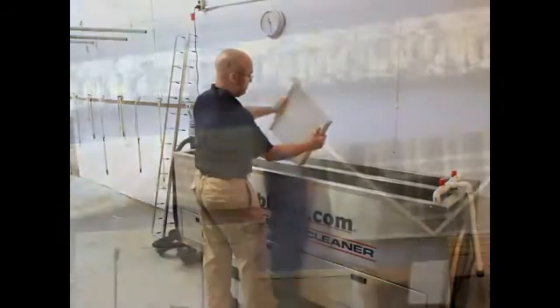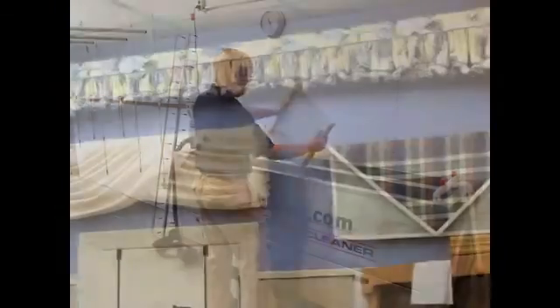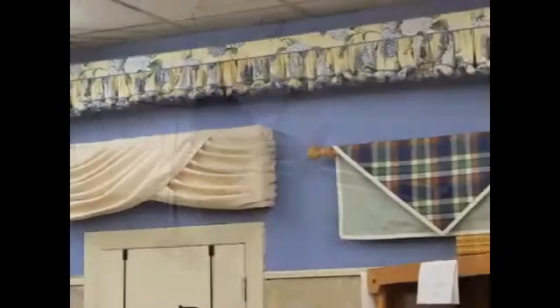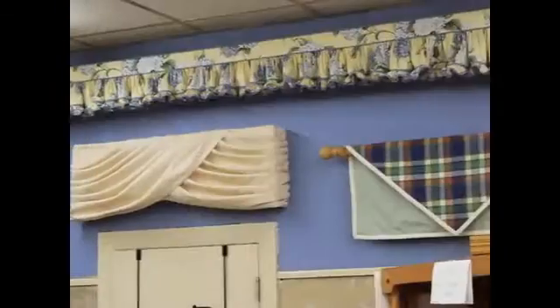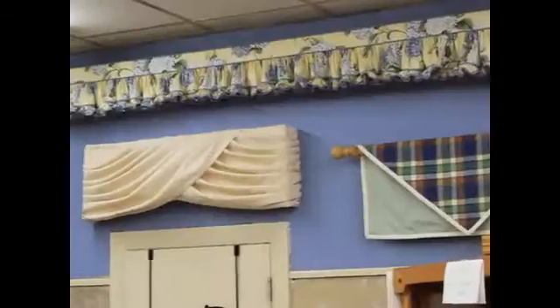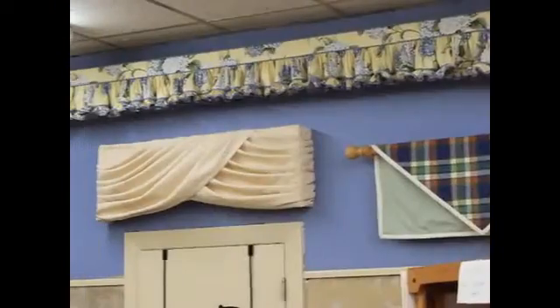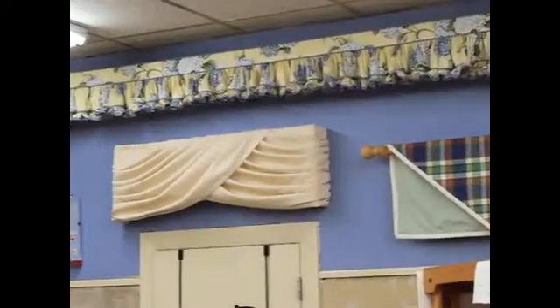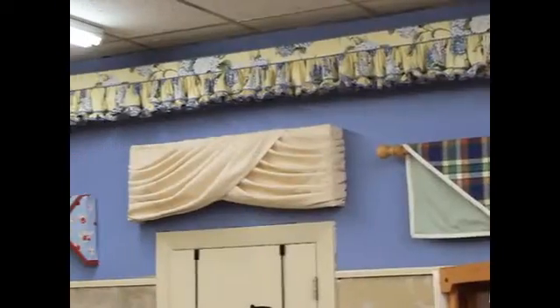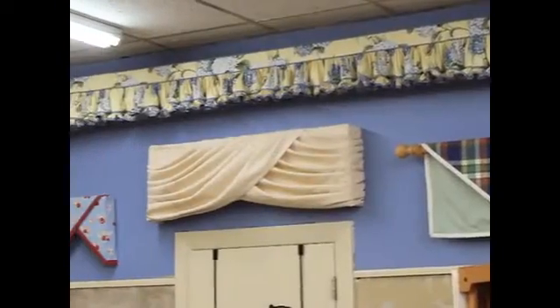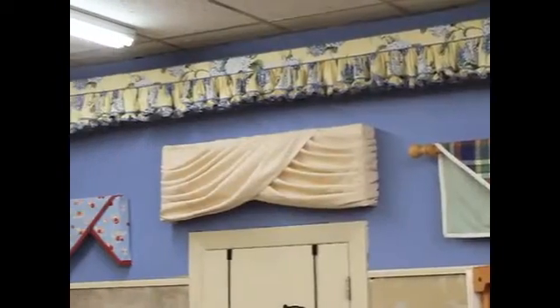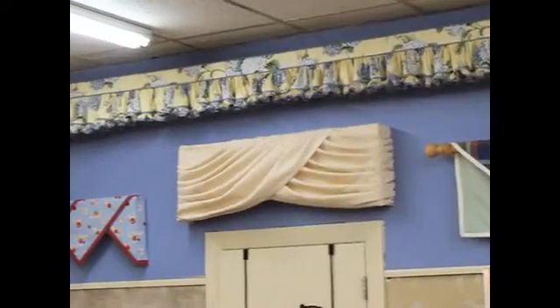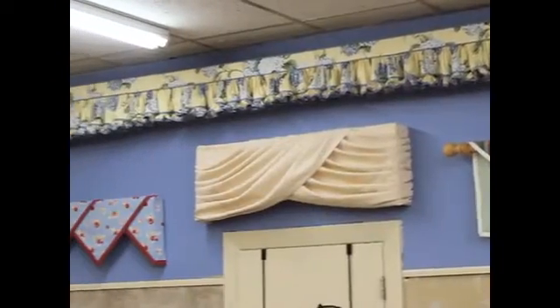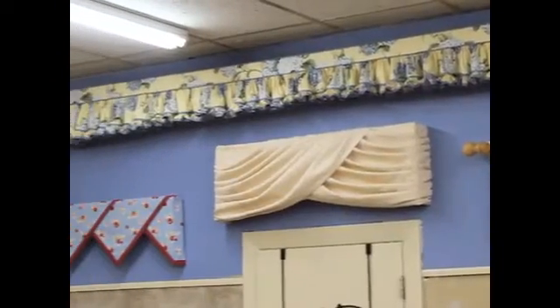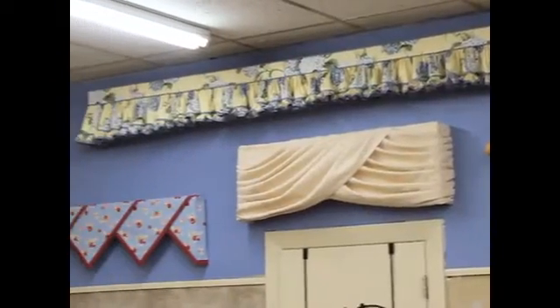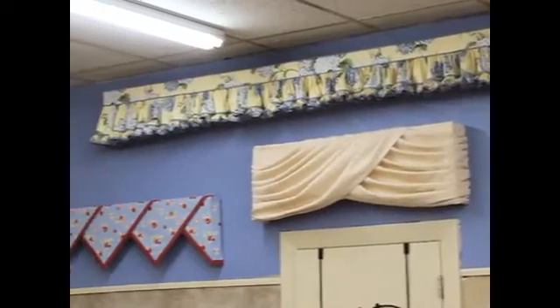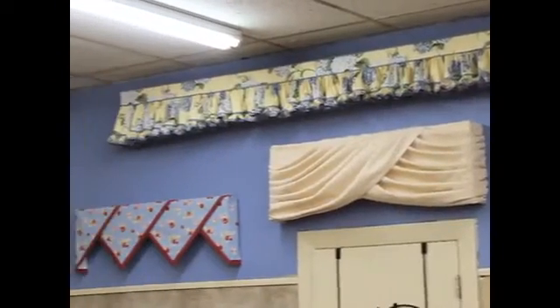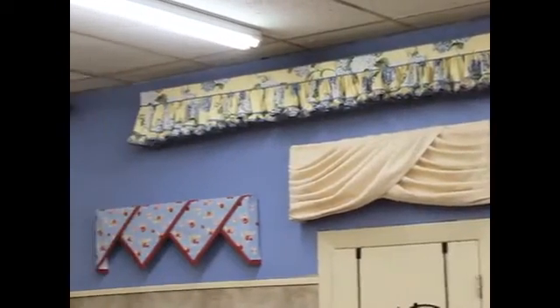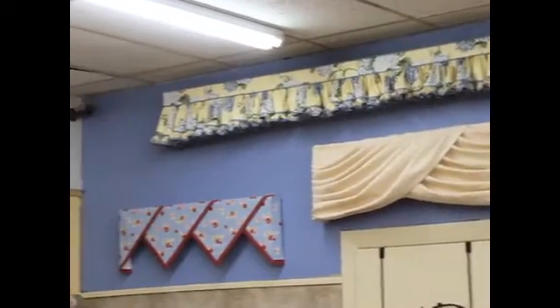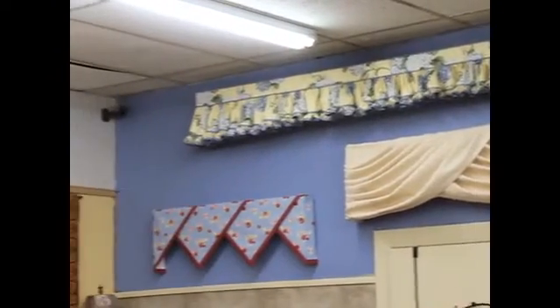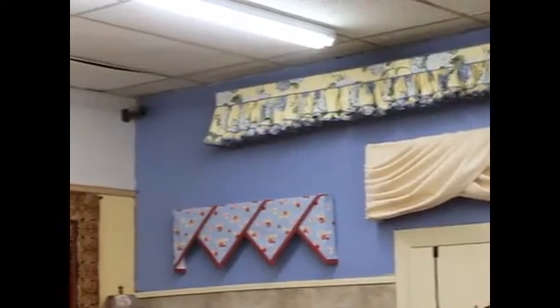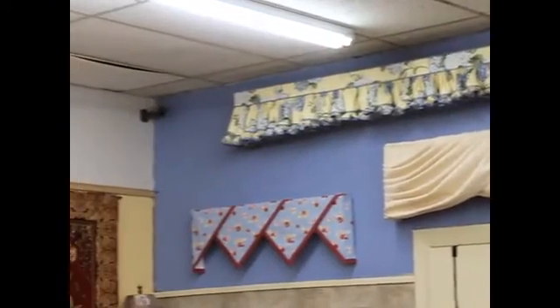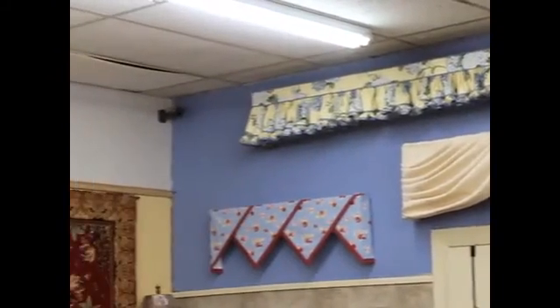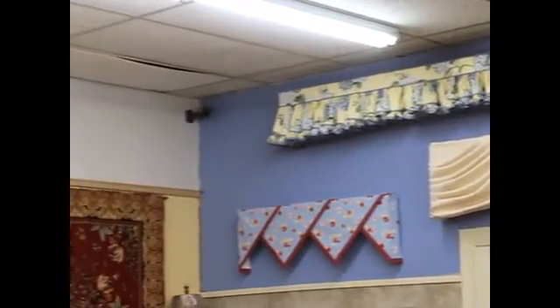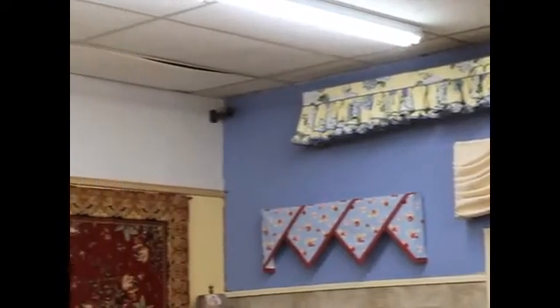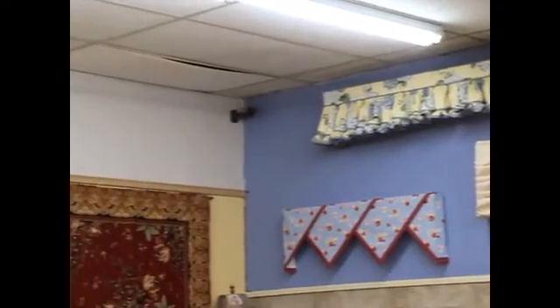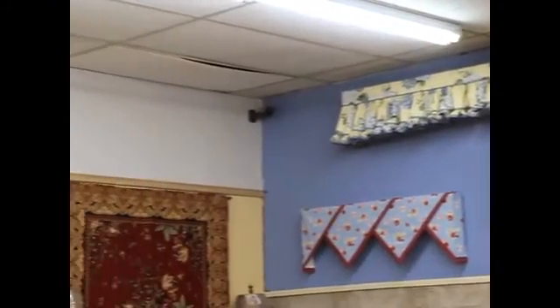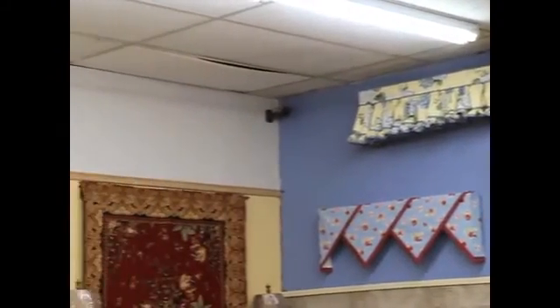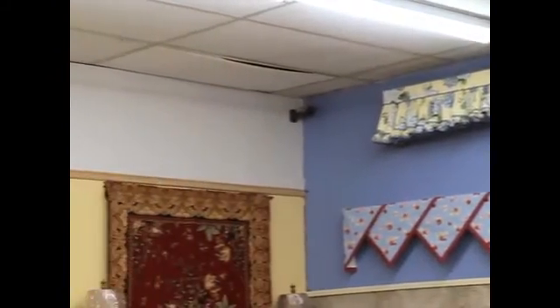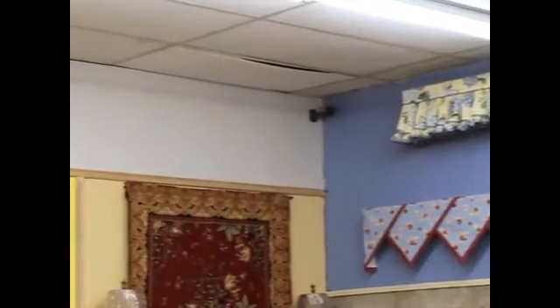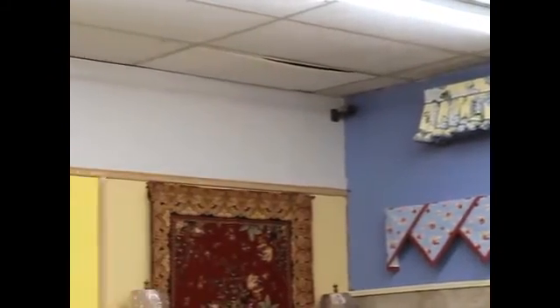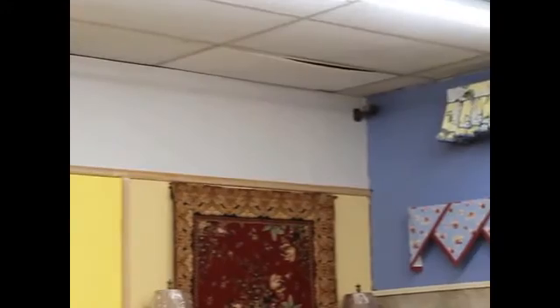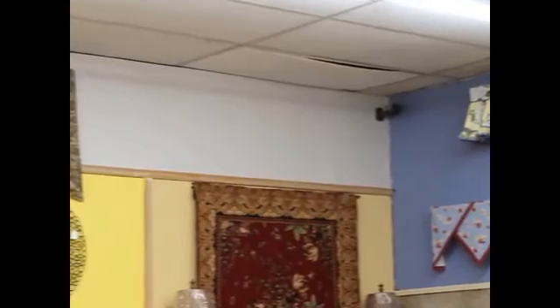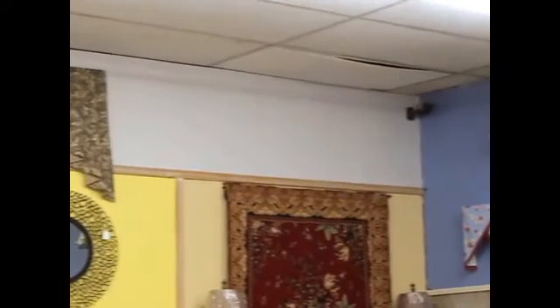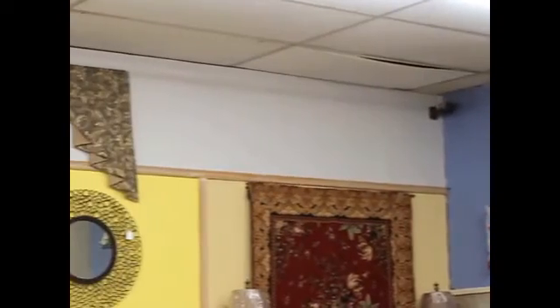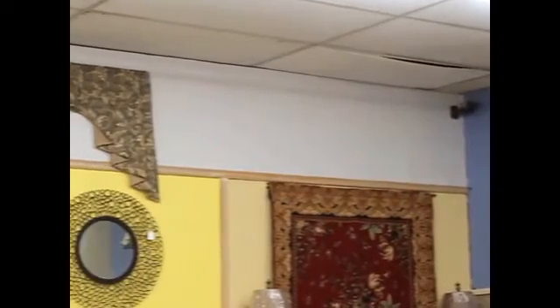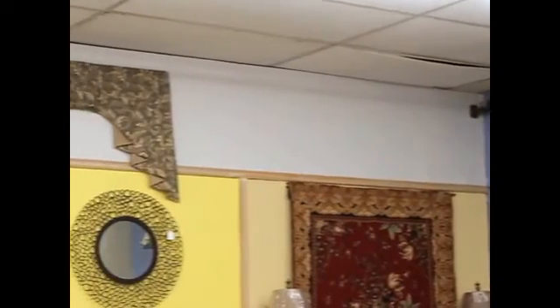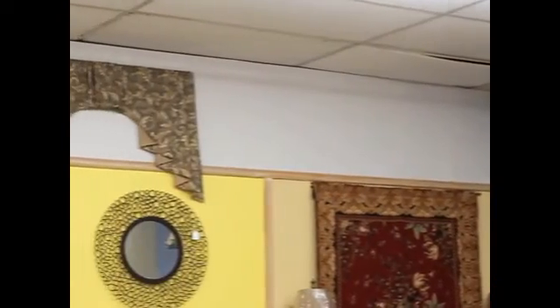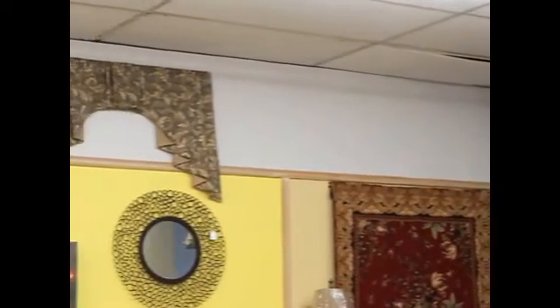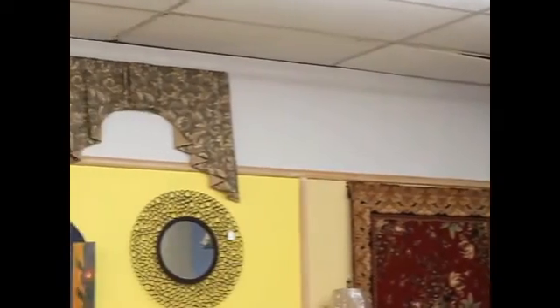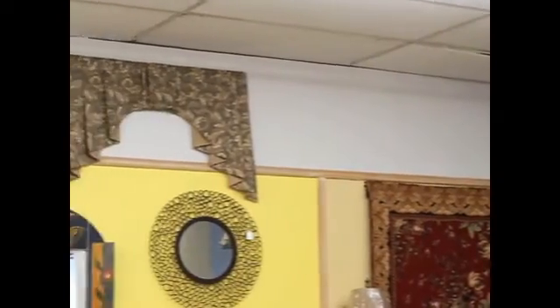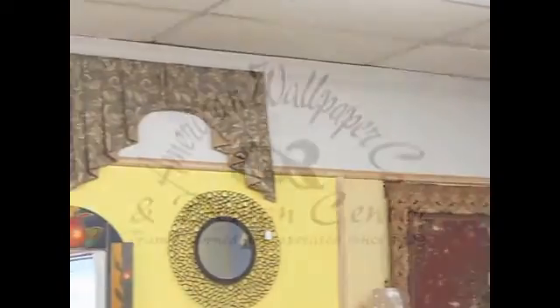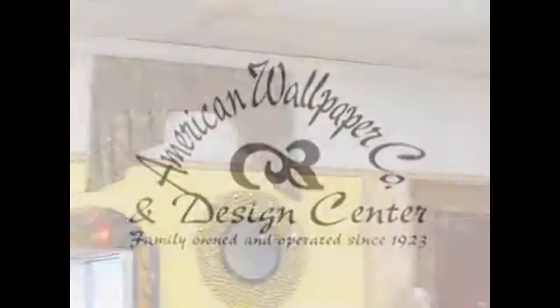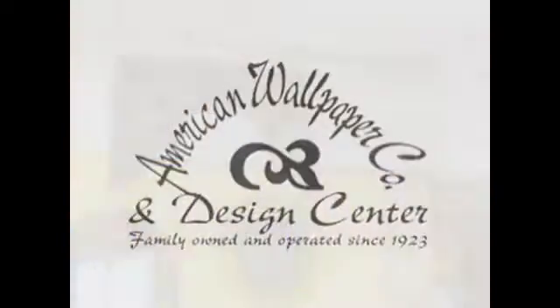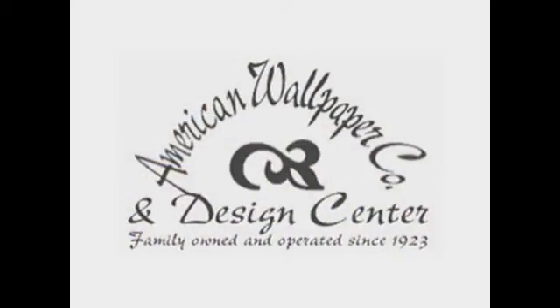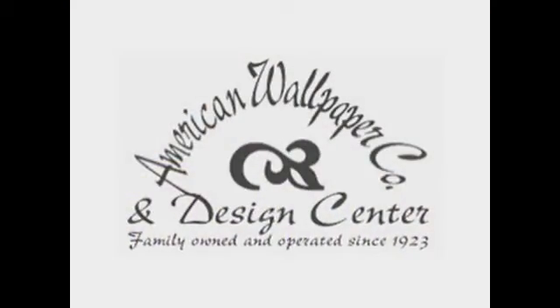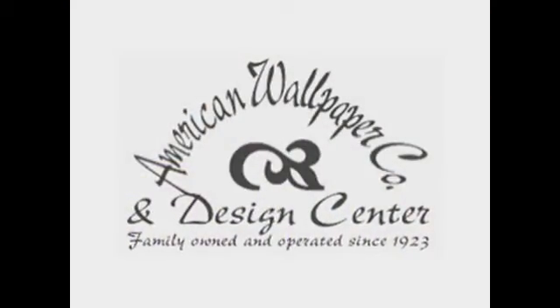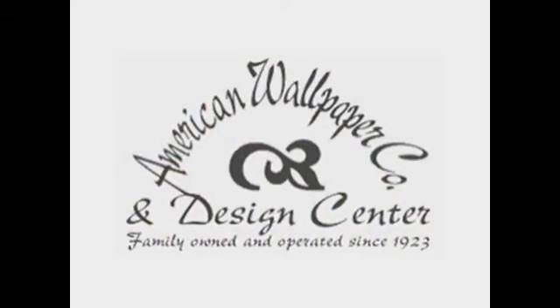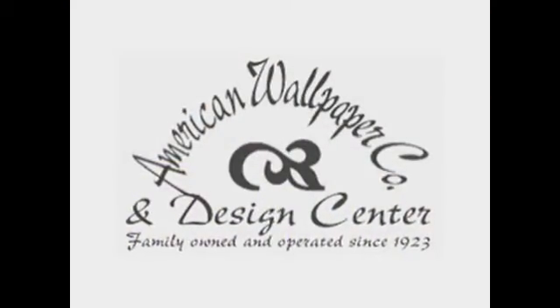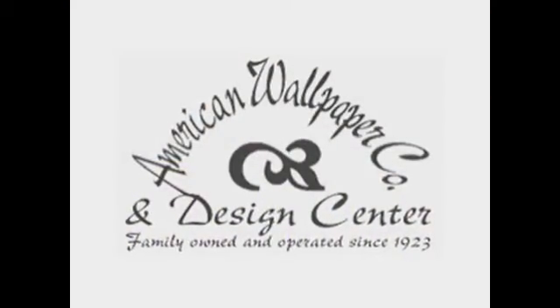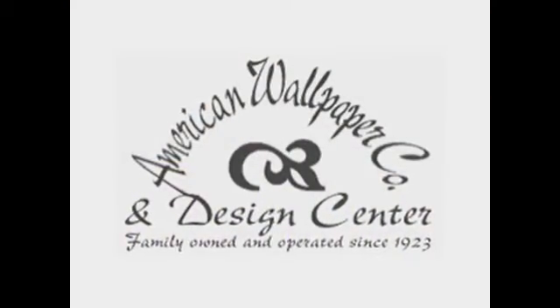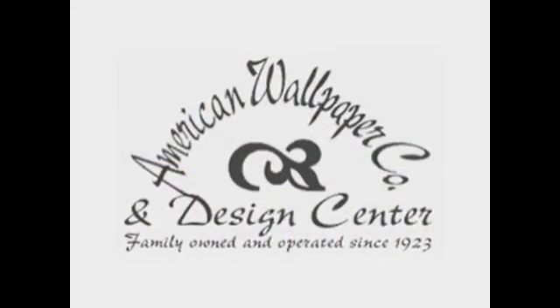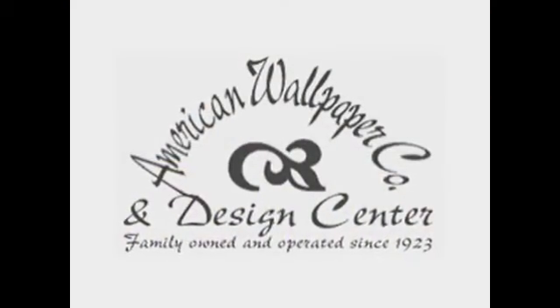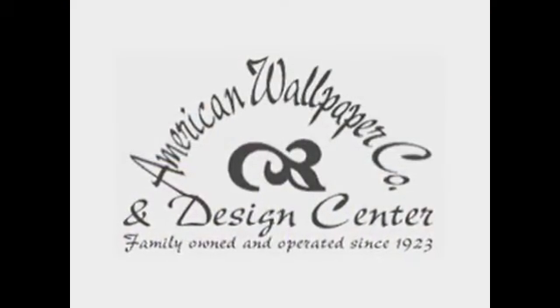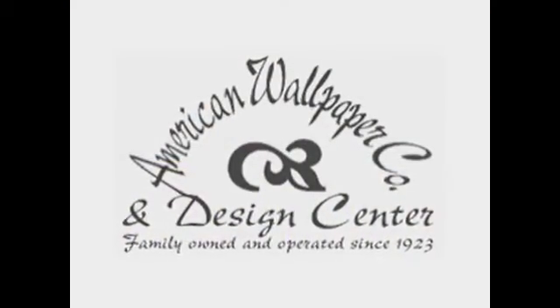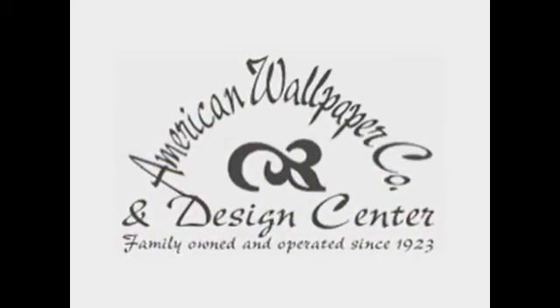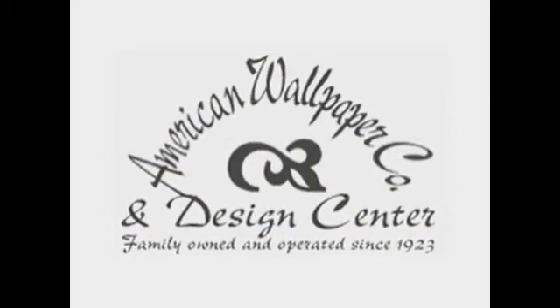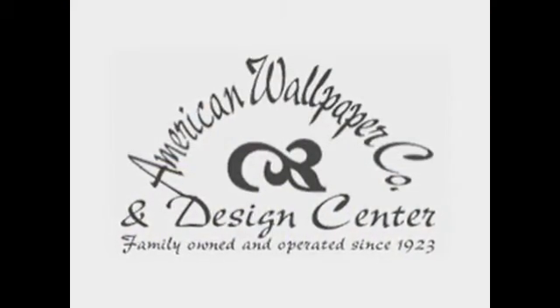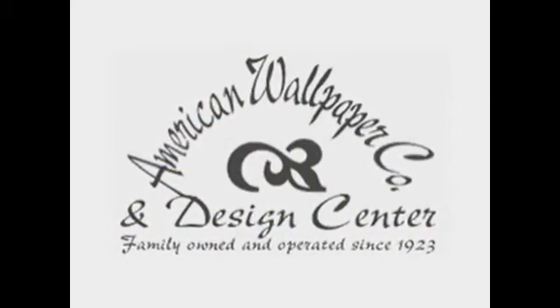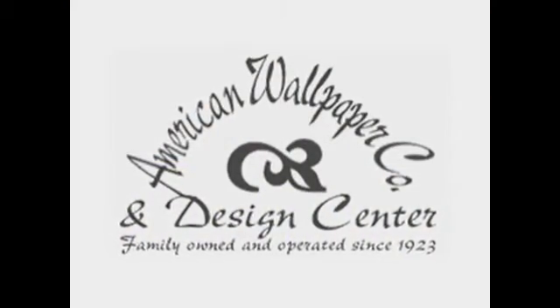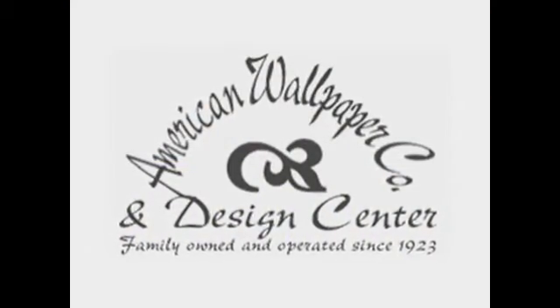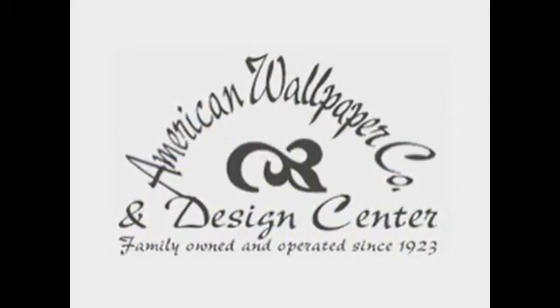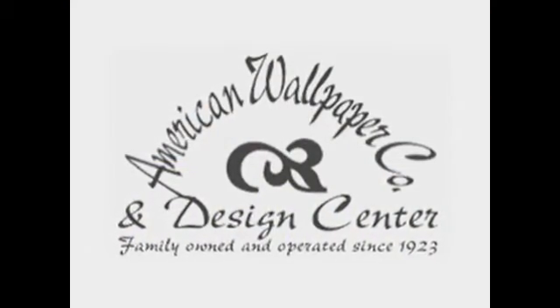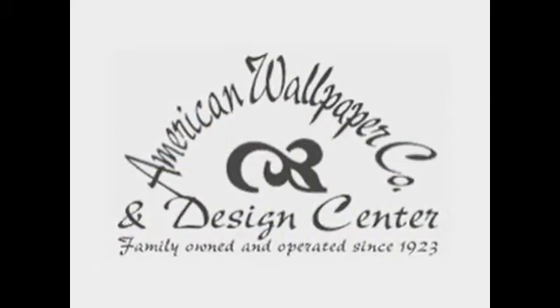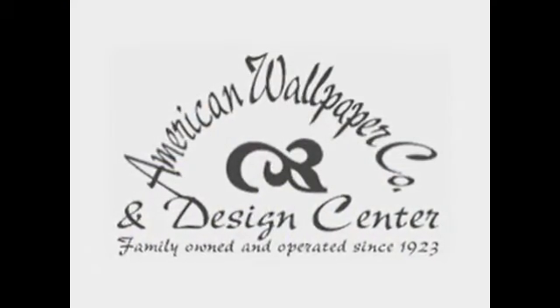When you purchase from us, our team of friendly and skilled professionals is always equipped and ready to install and apply your products.